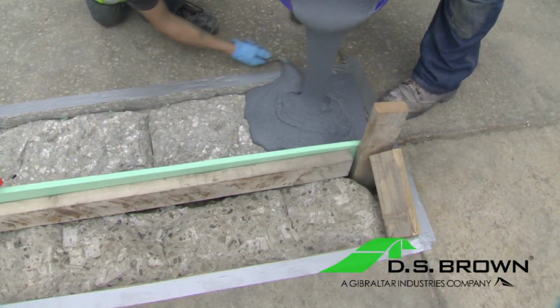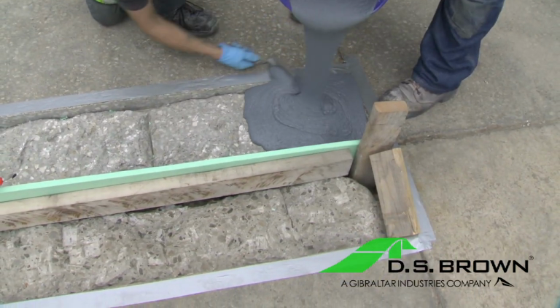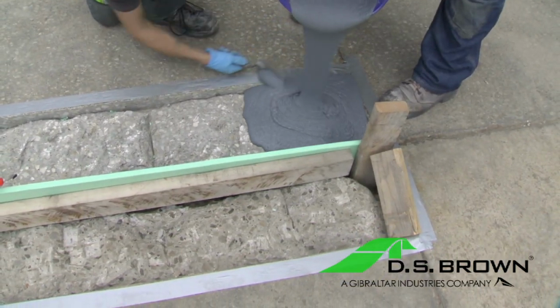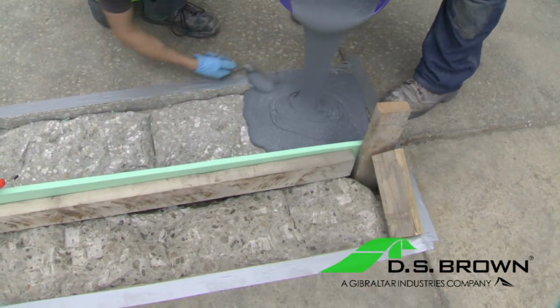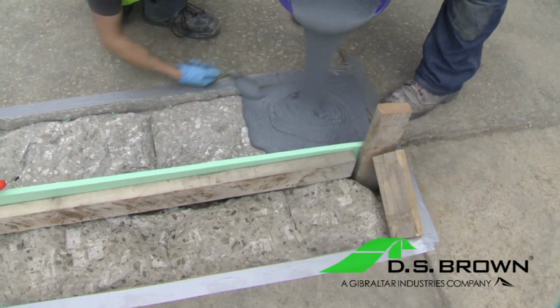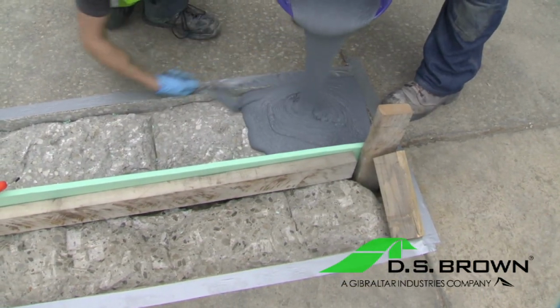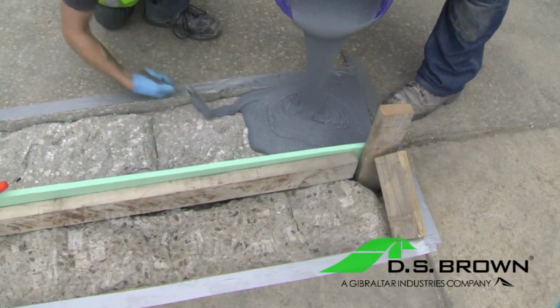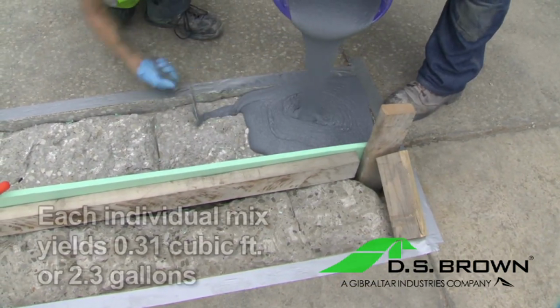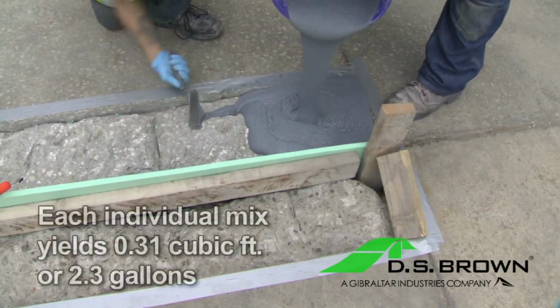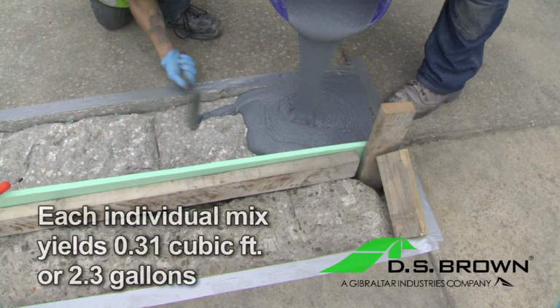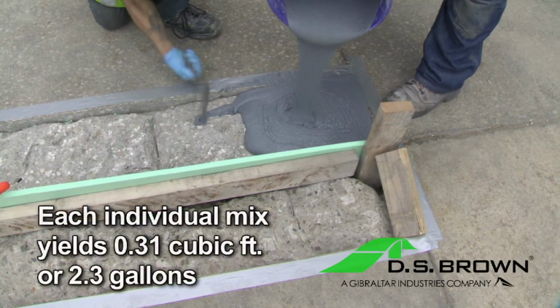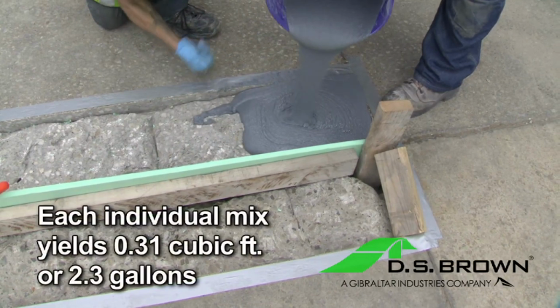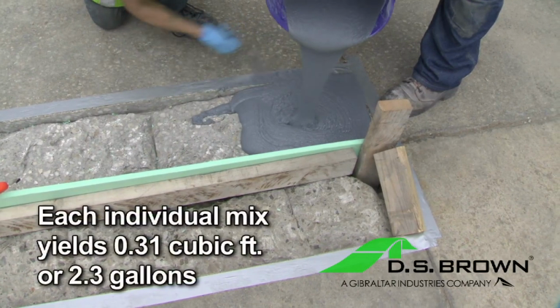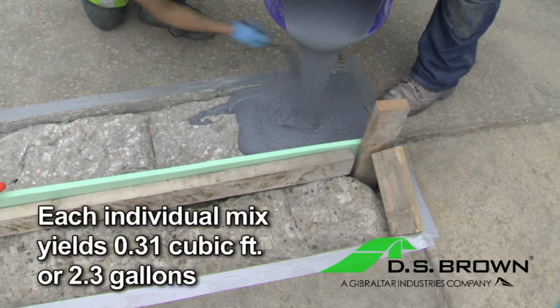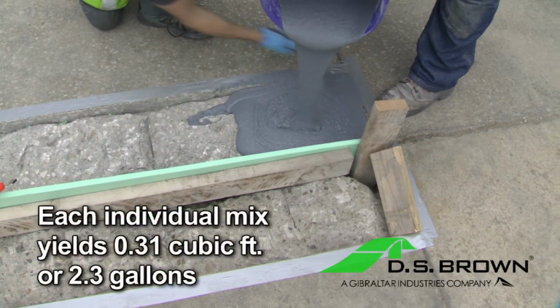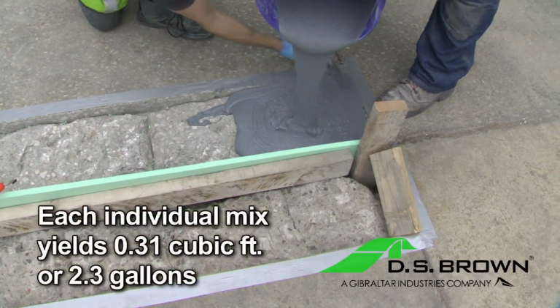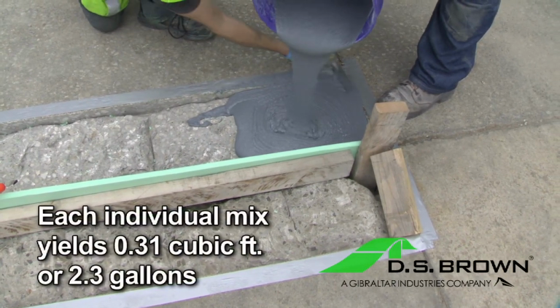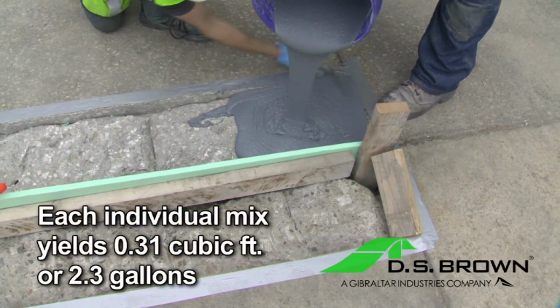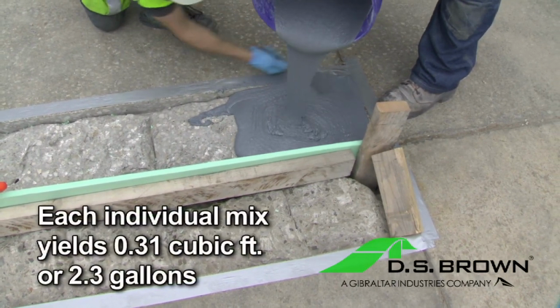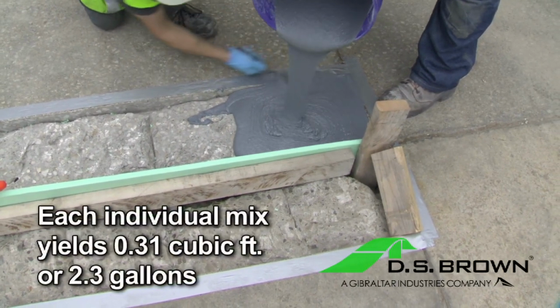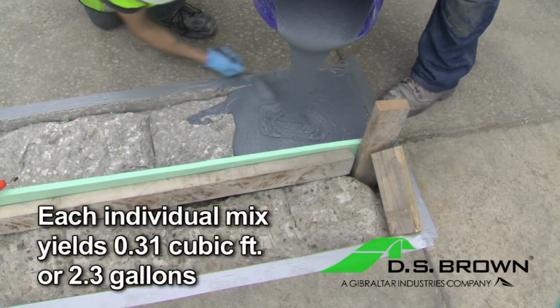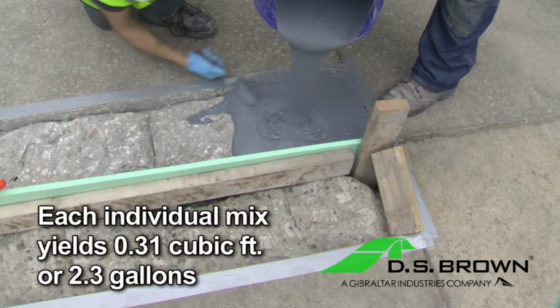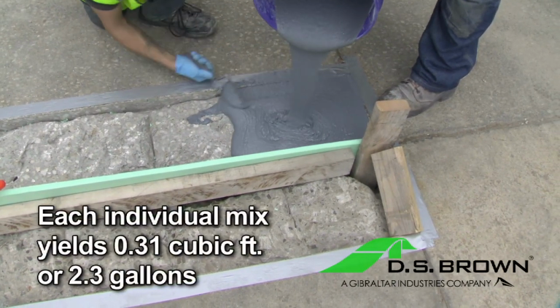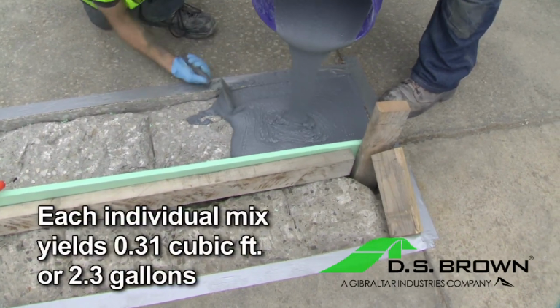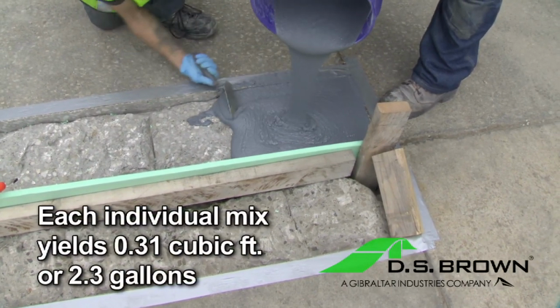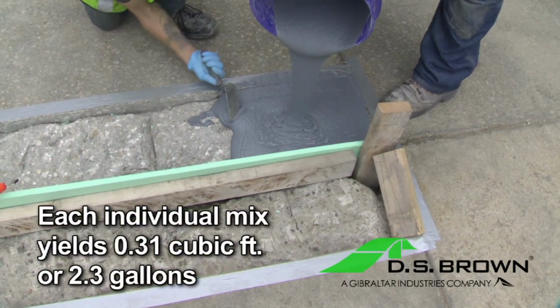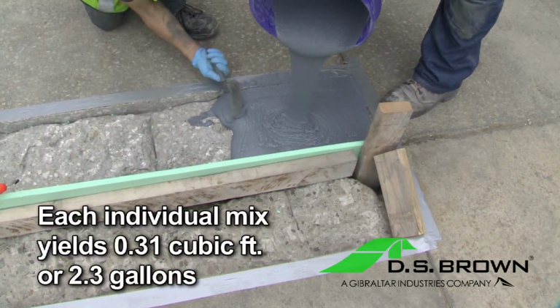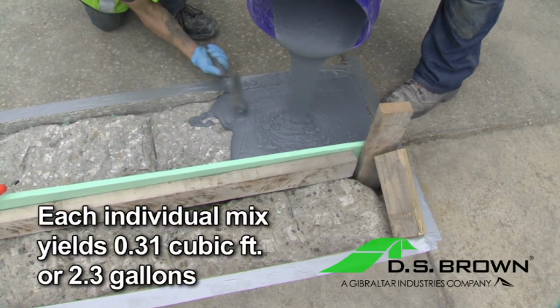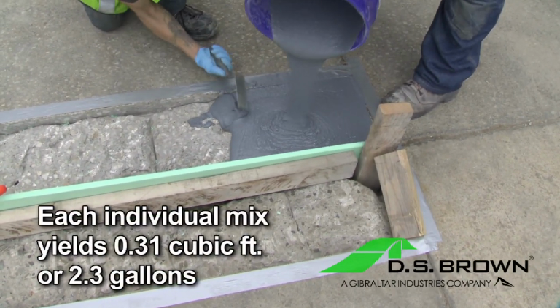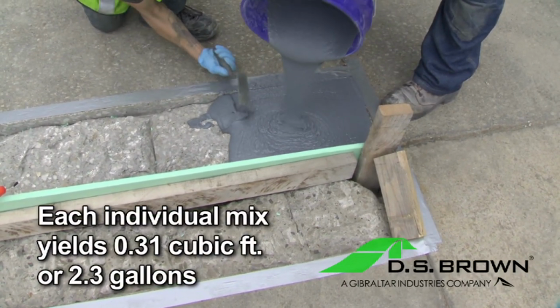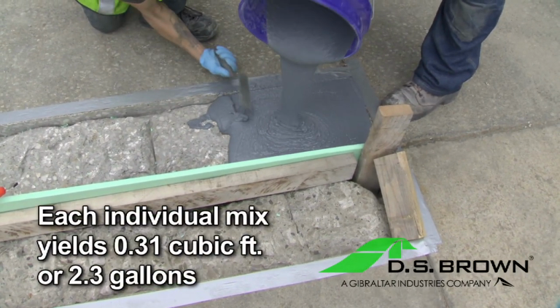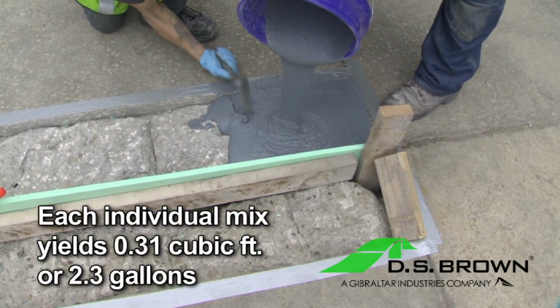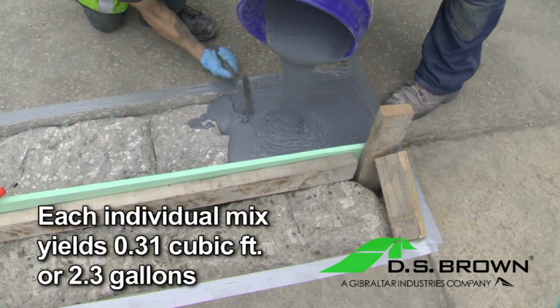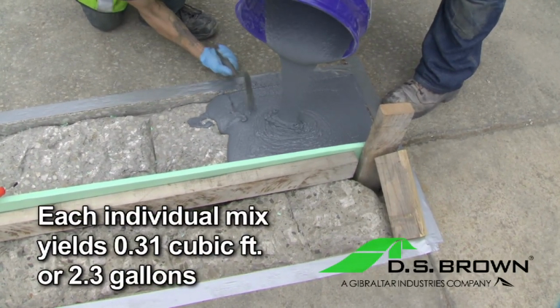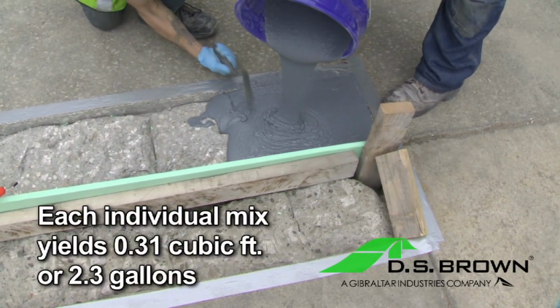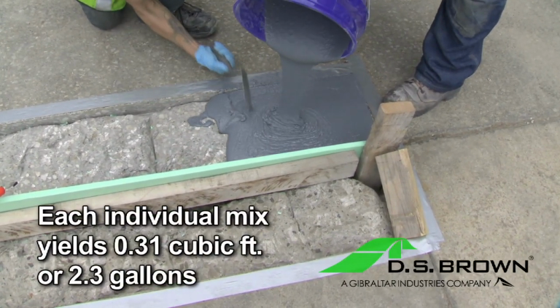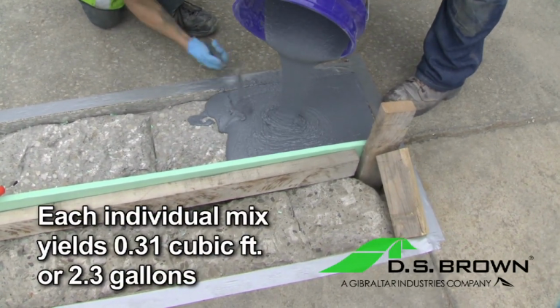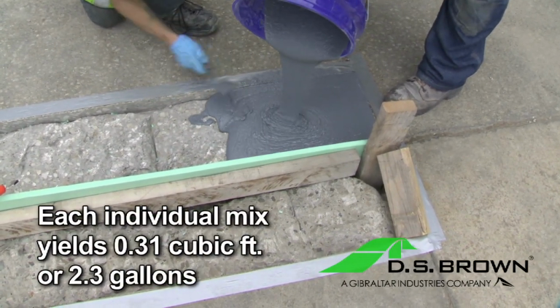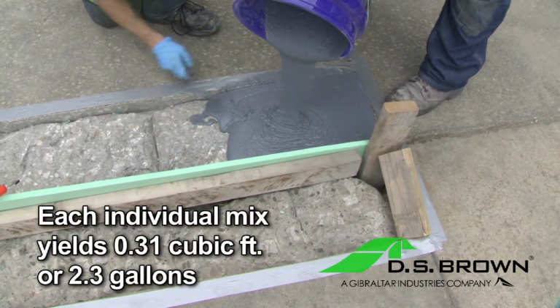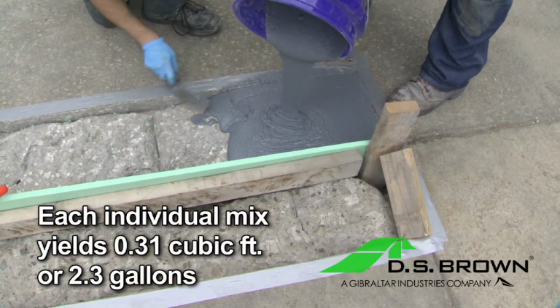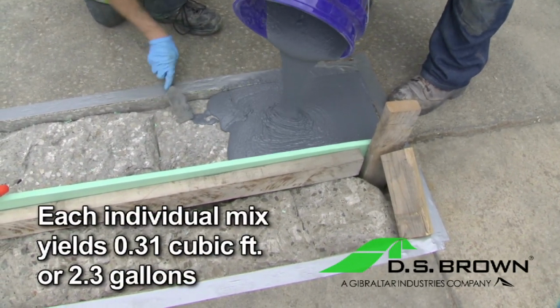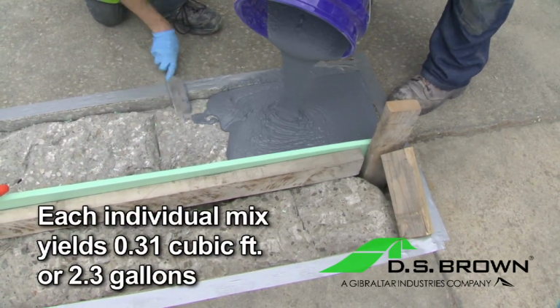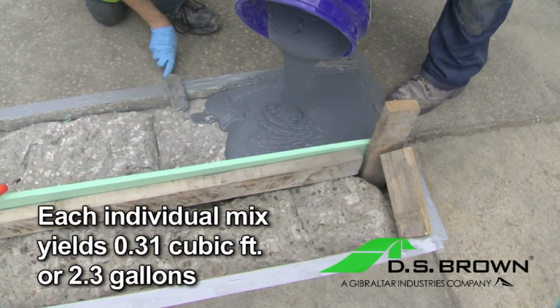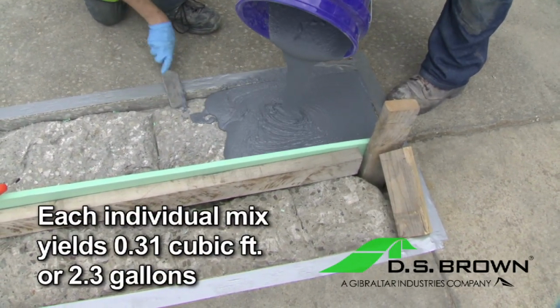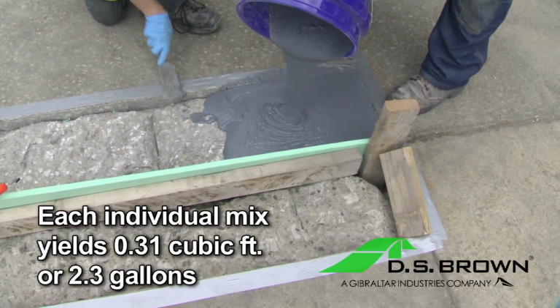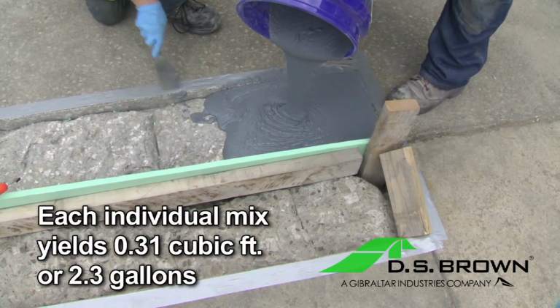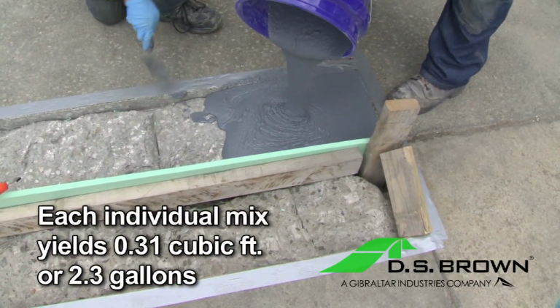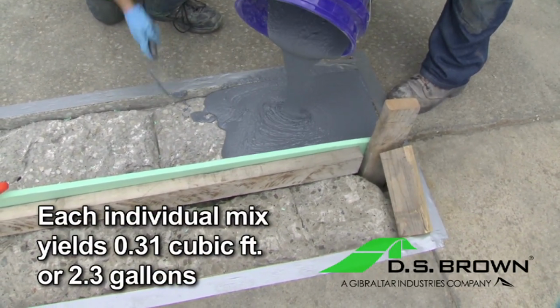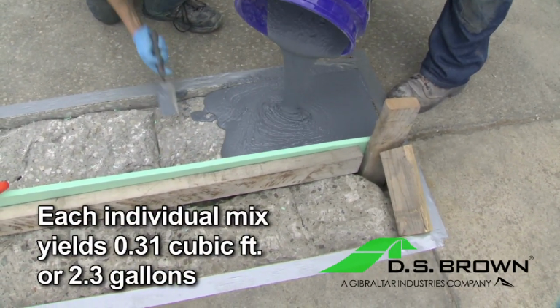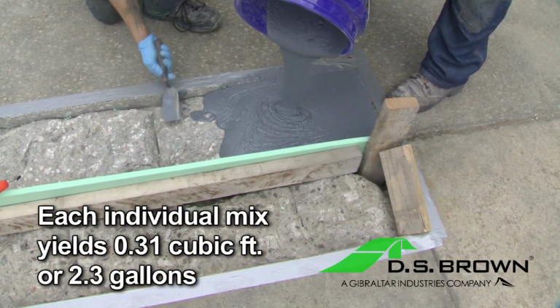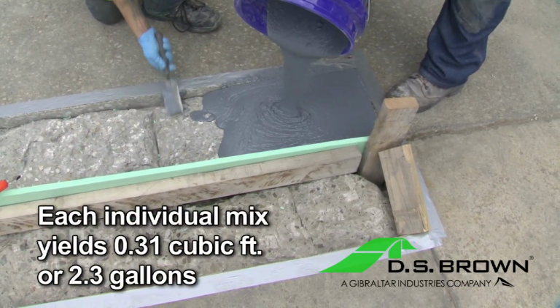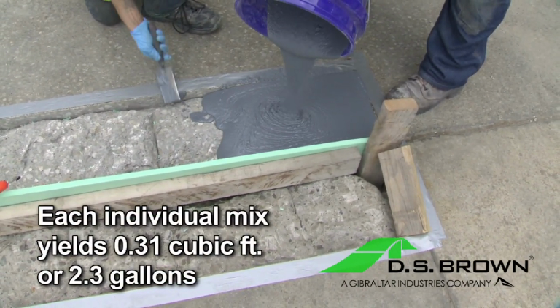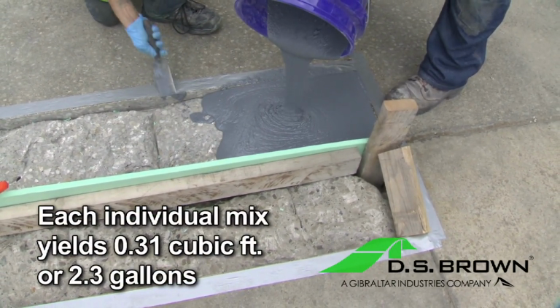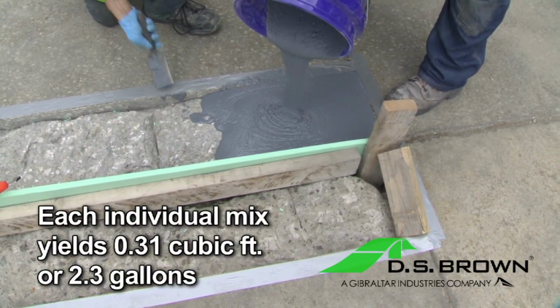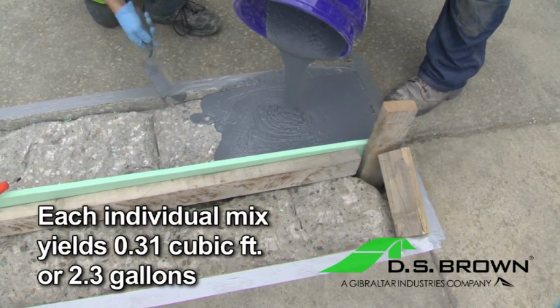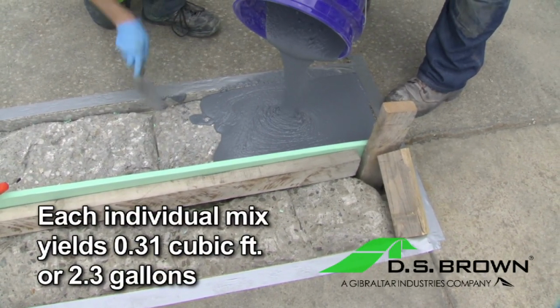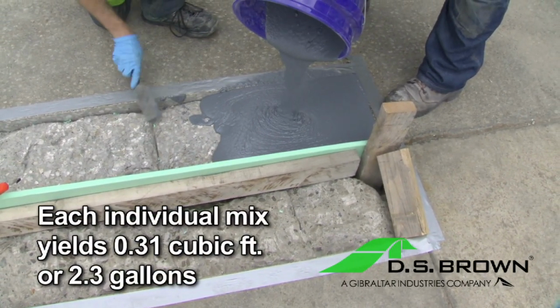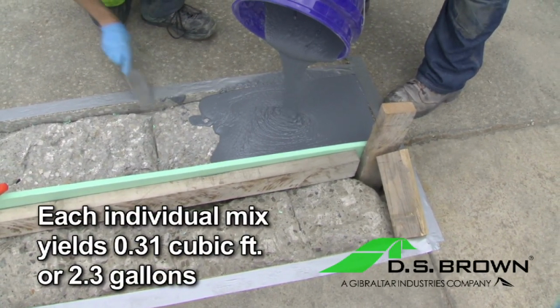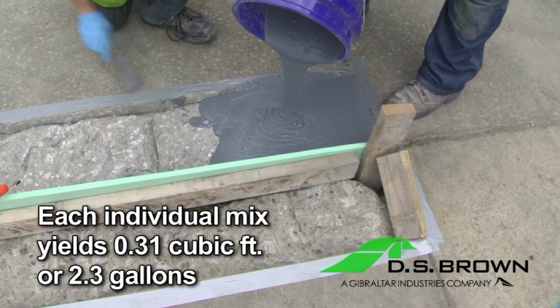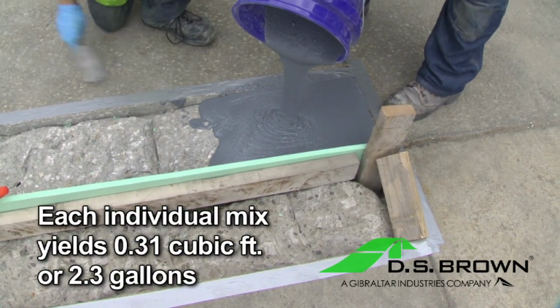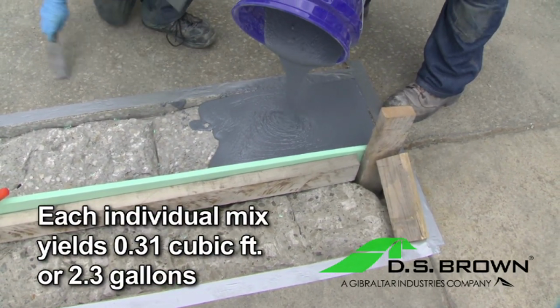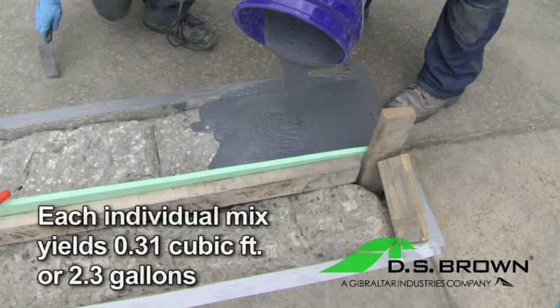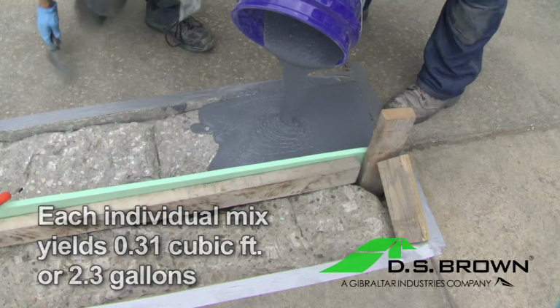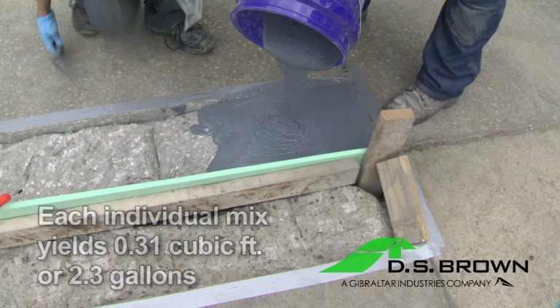Each individual mix yields approximately 0.31 cubic feet or 2.3 gallons.